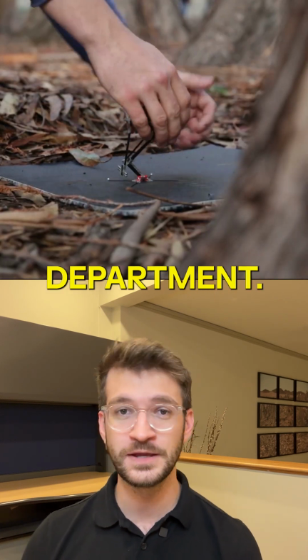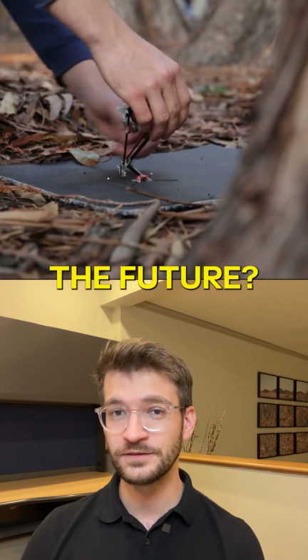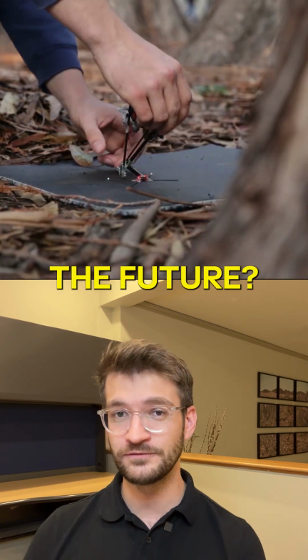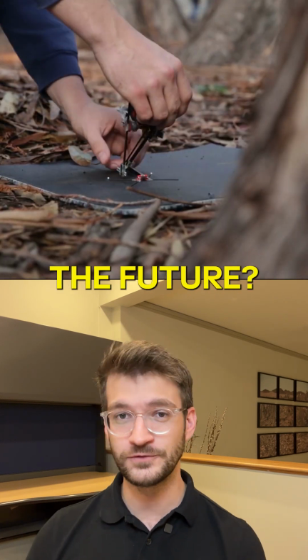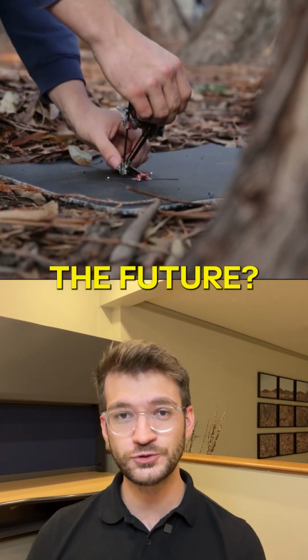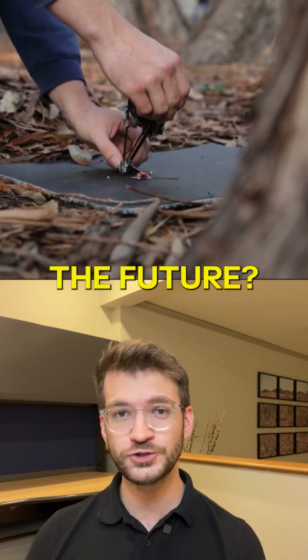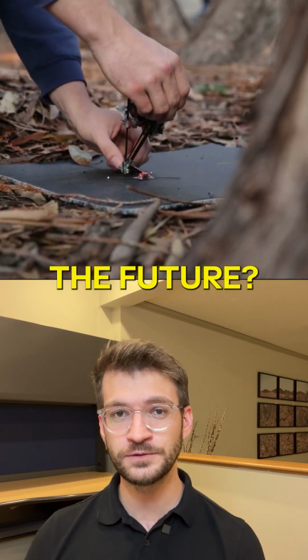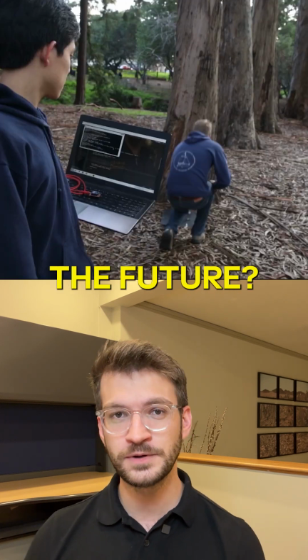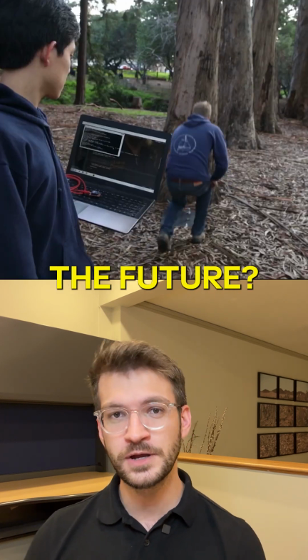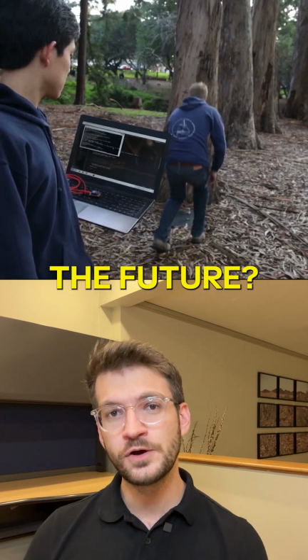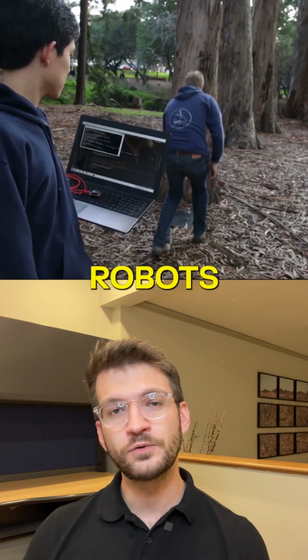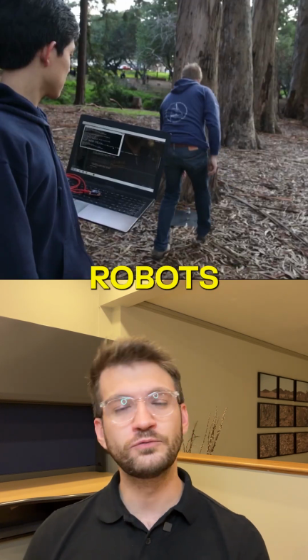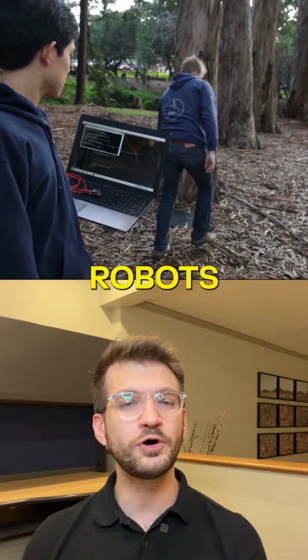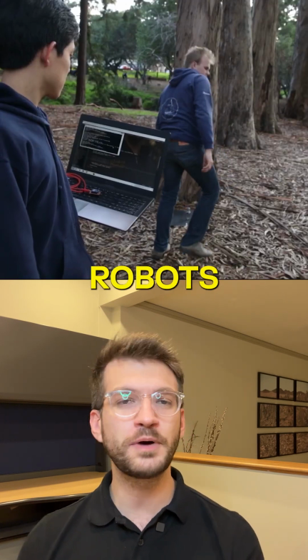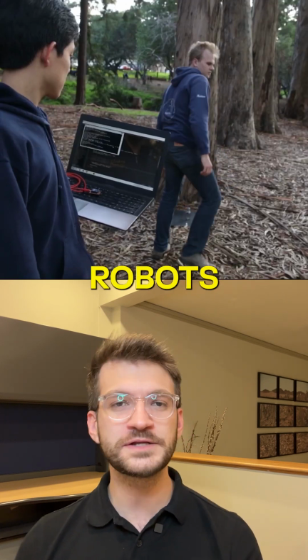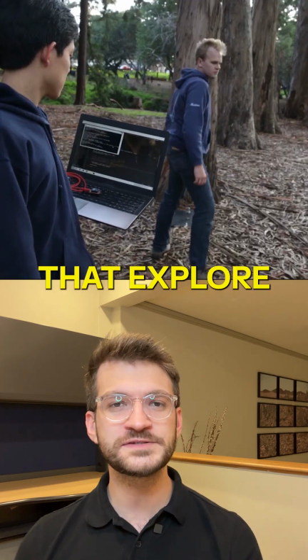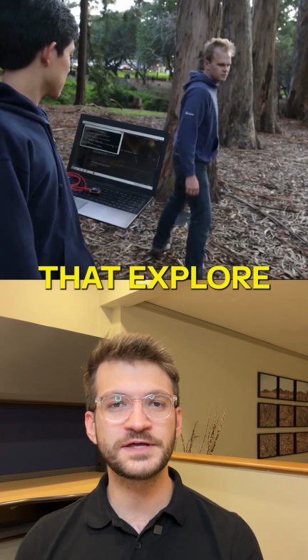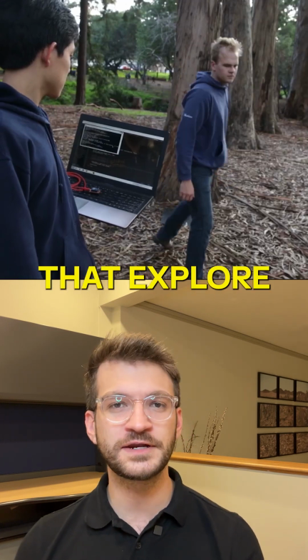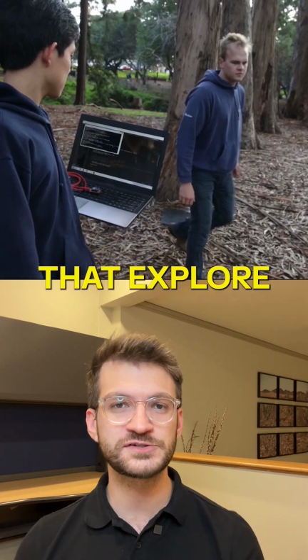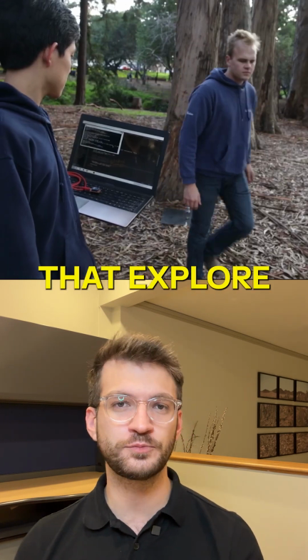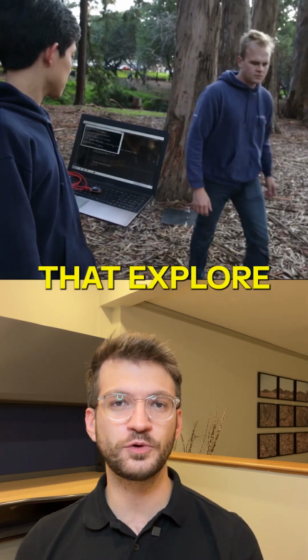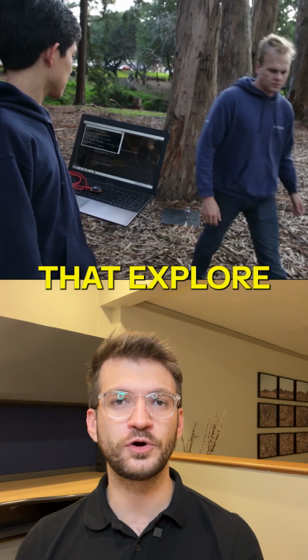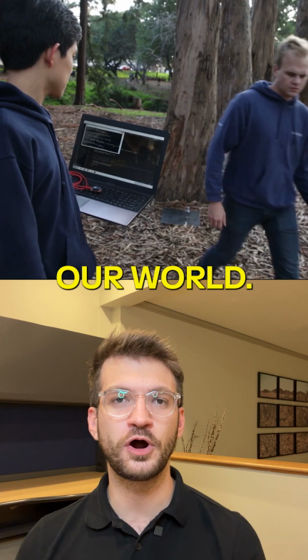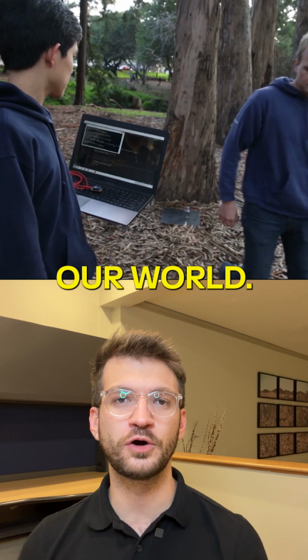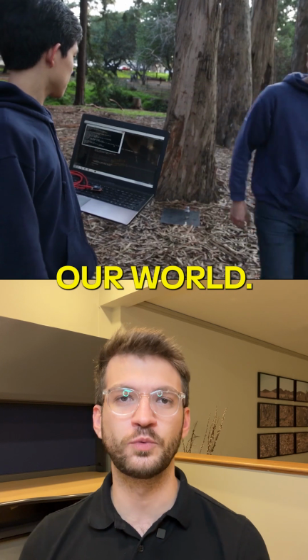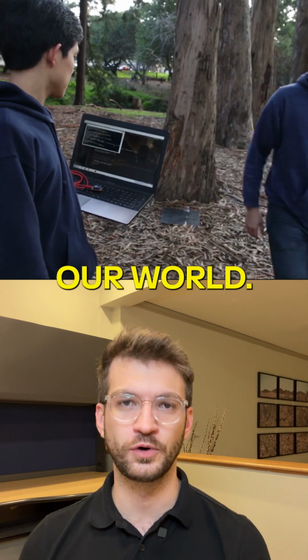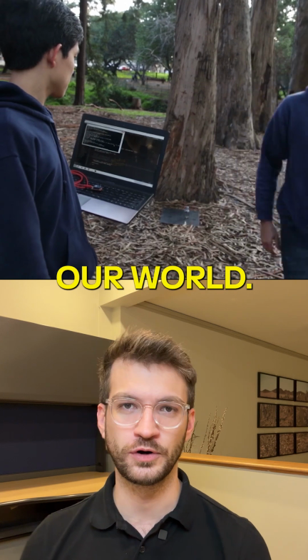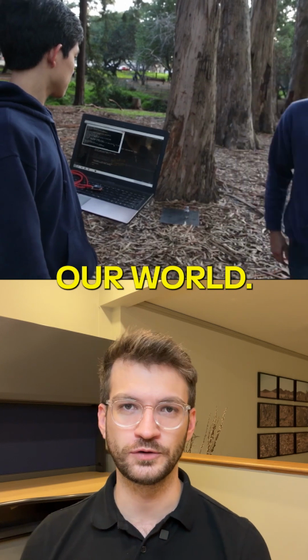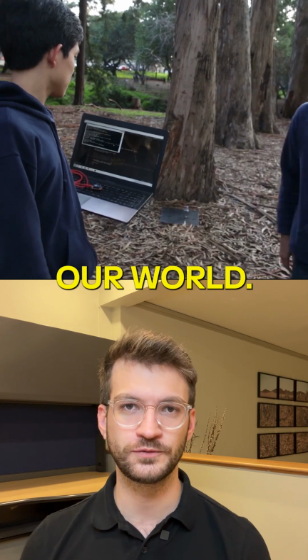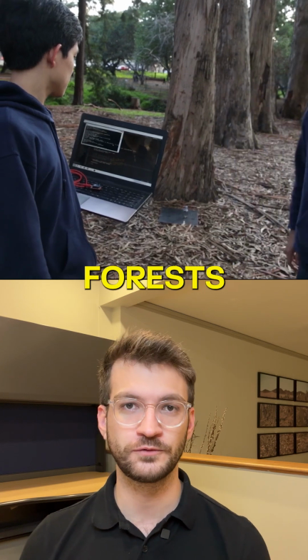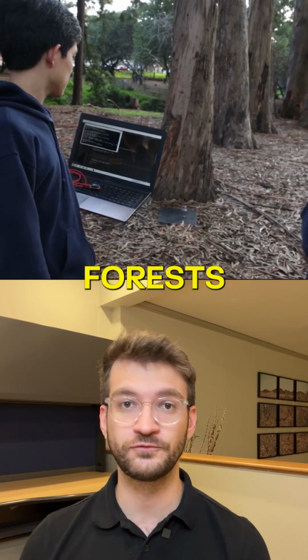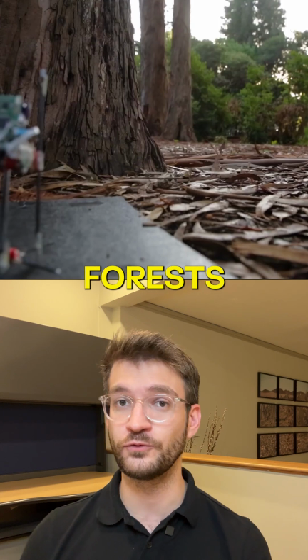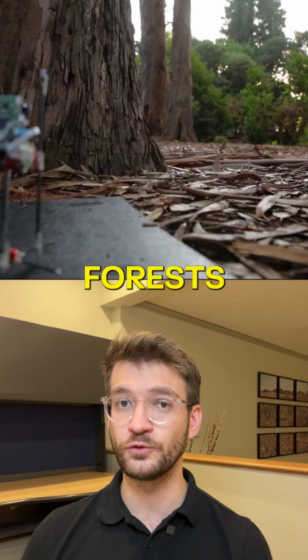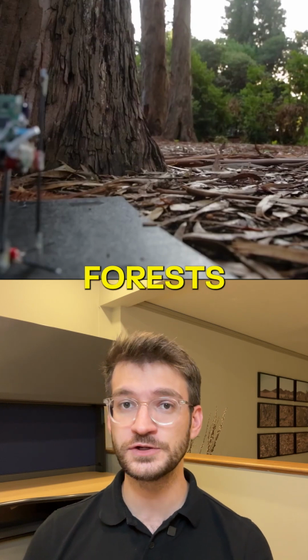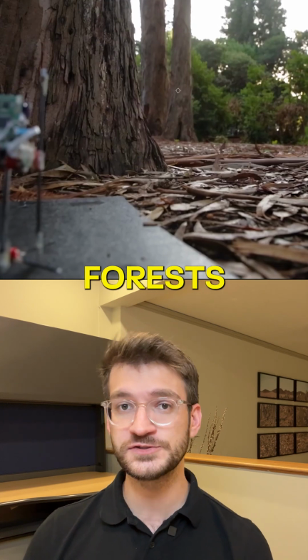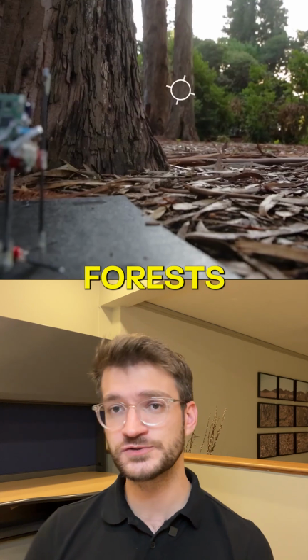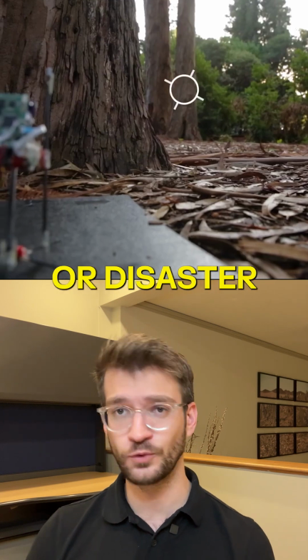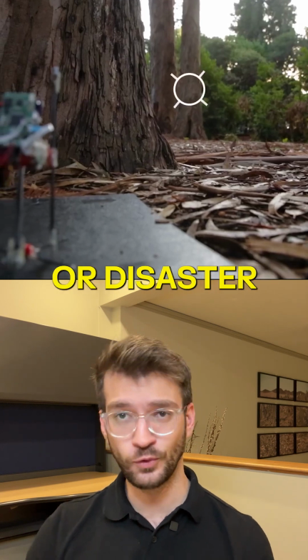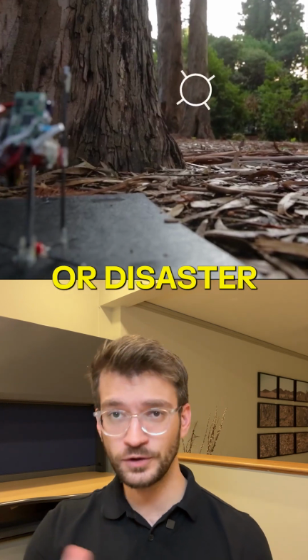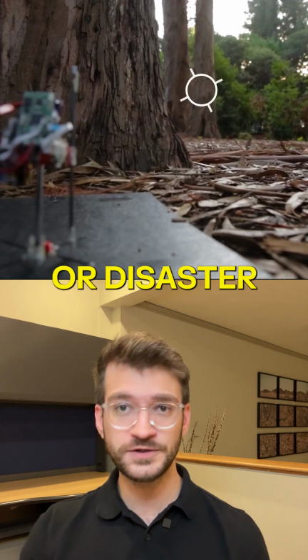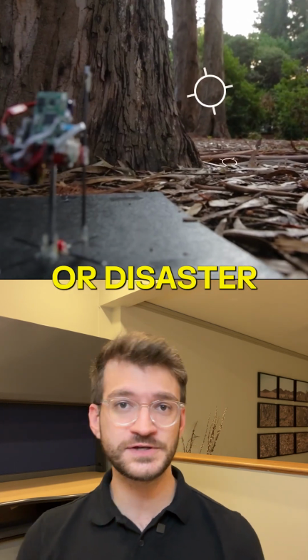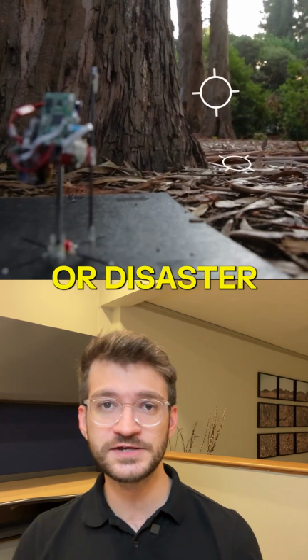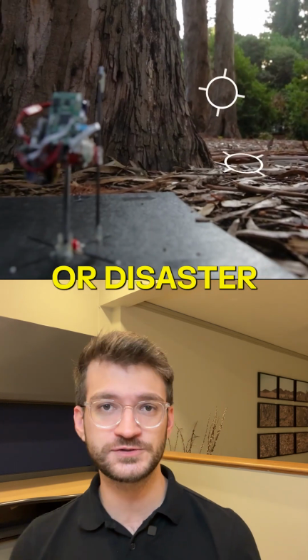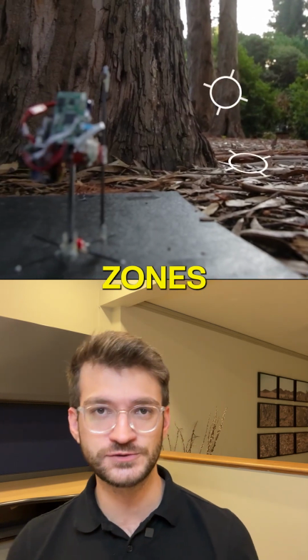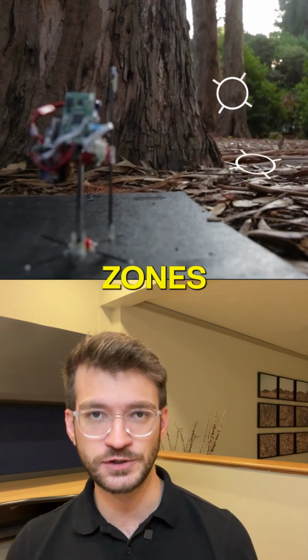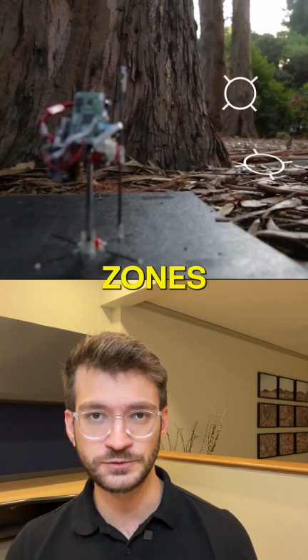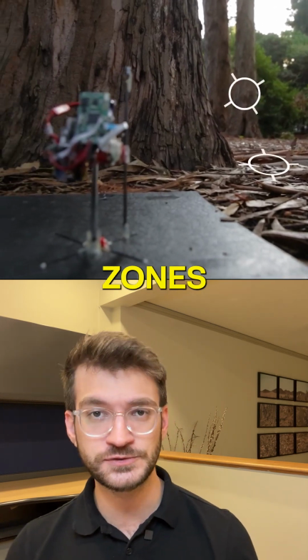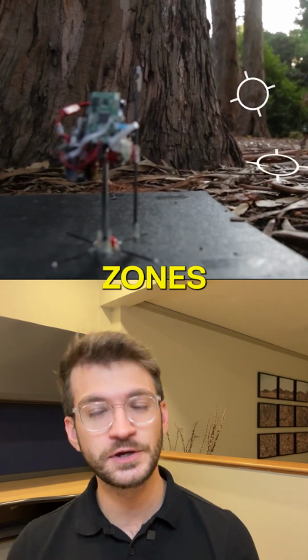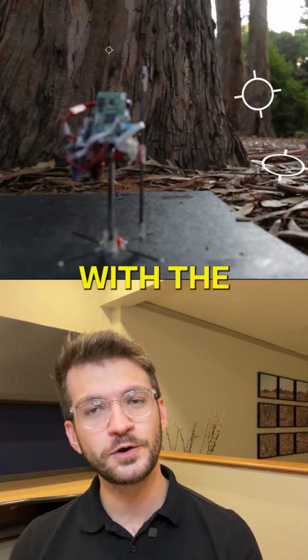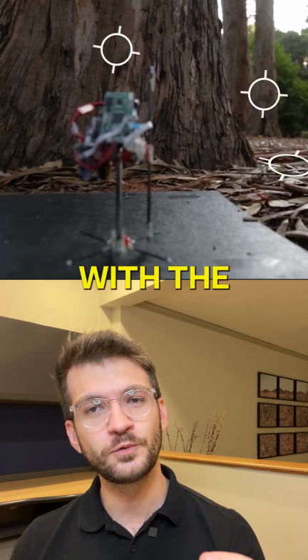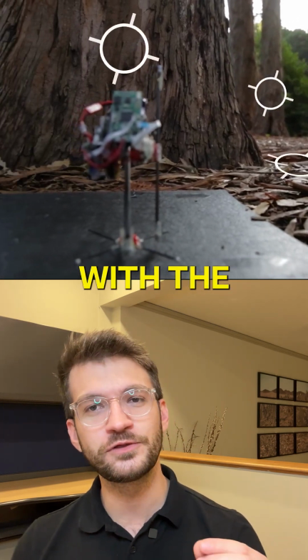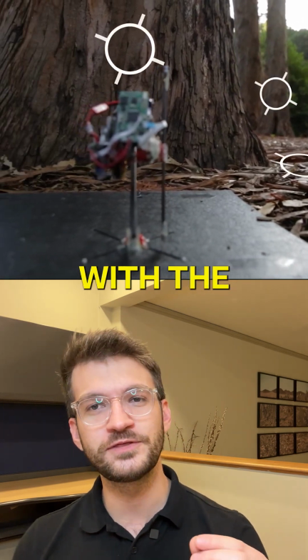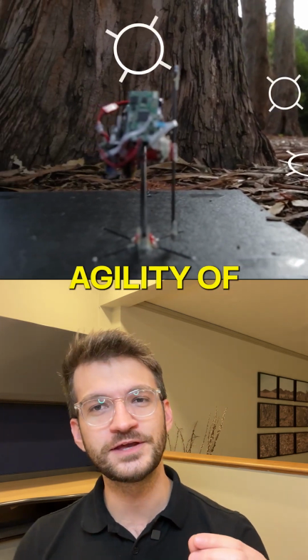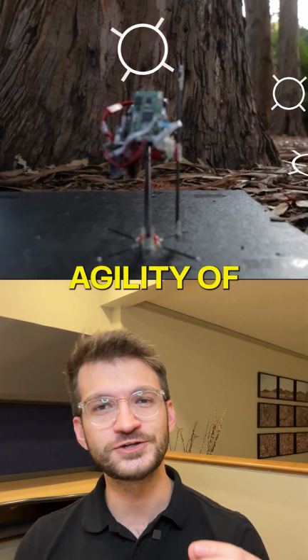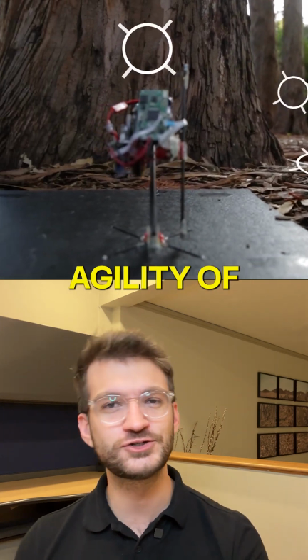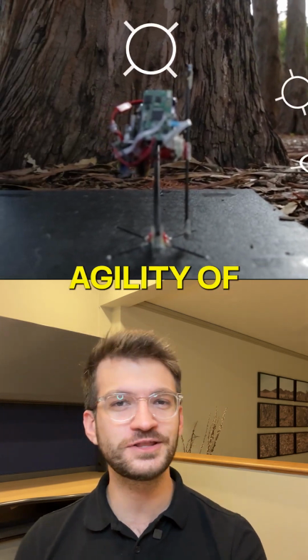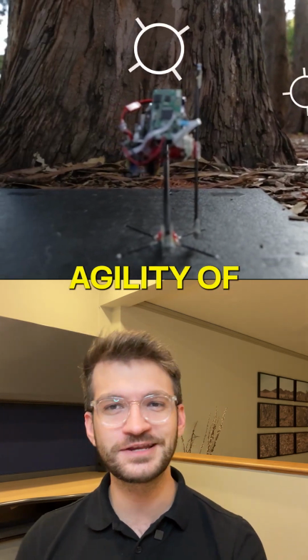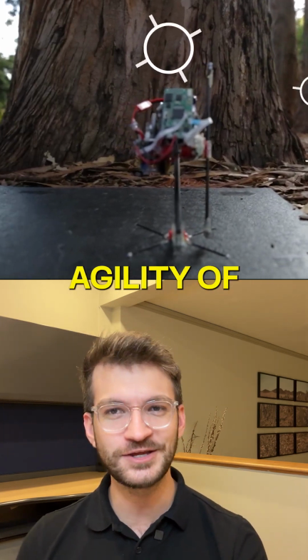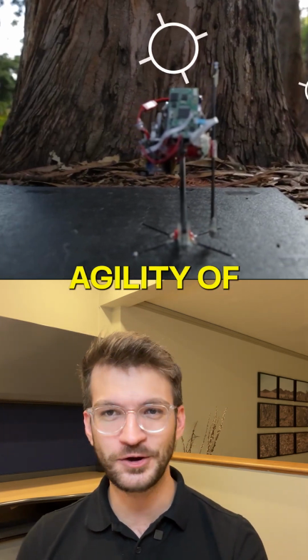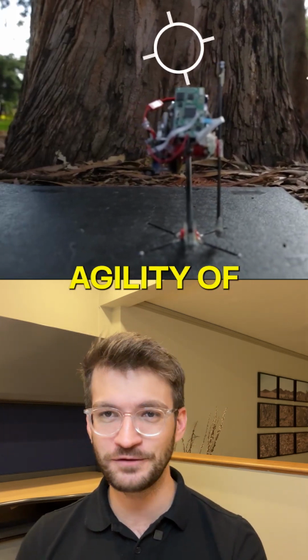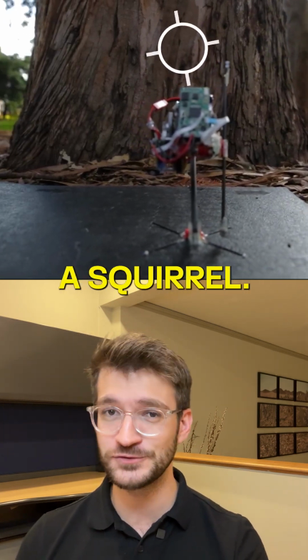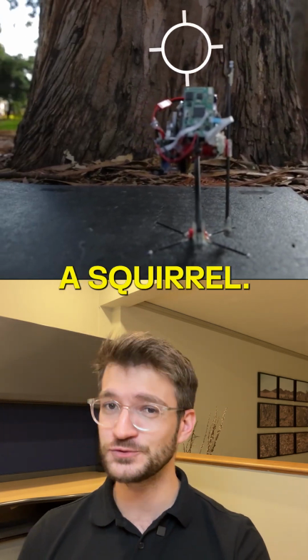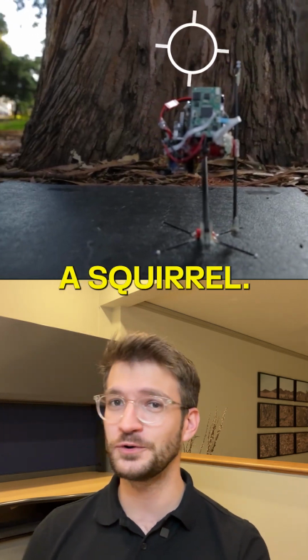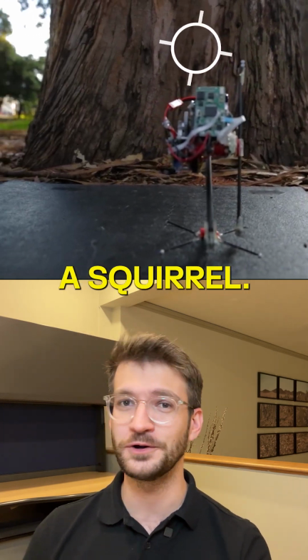The future? Robots that explore our world — forests or disaster zones — with the agility of a squirrel.